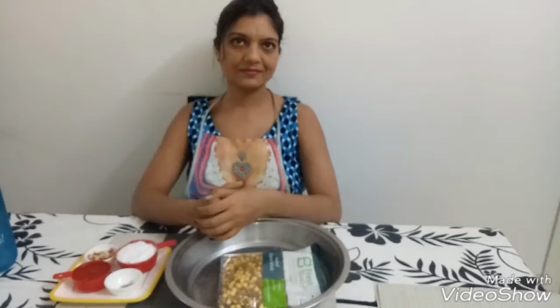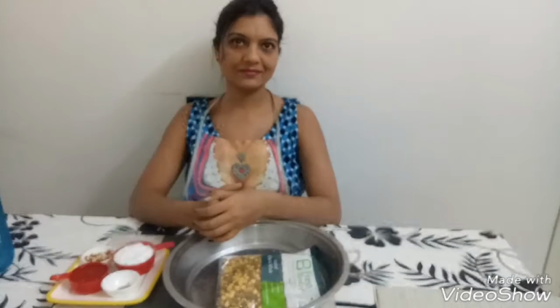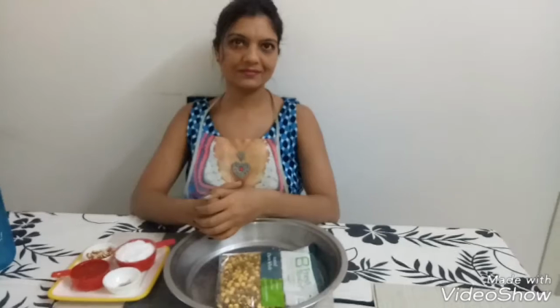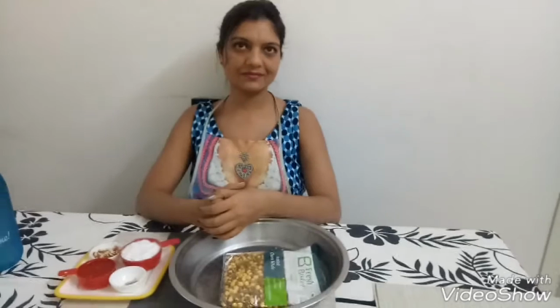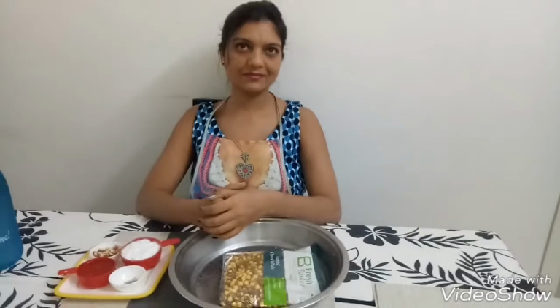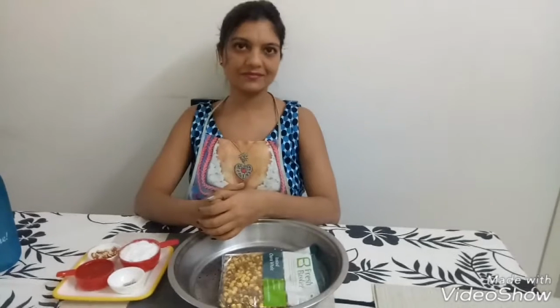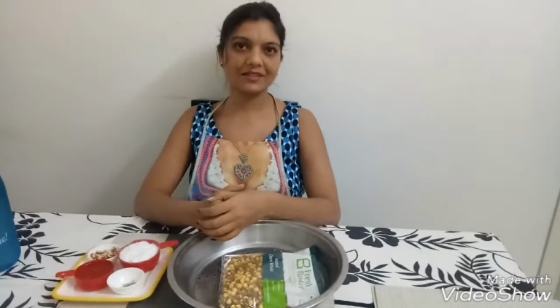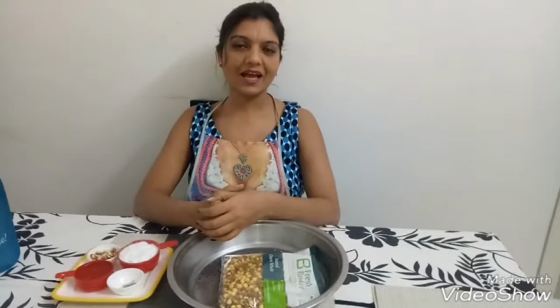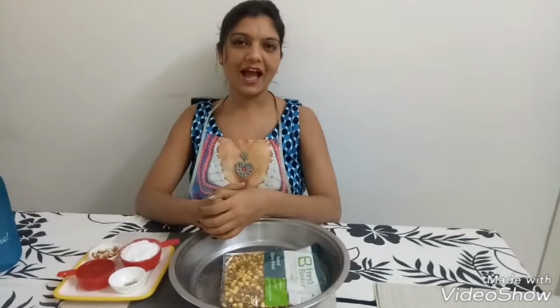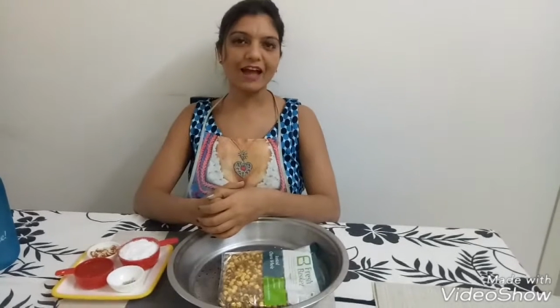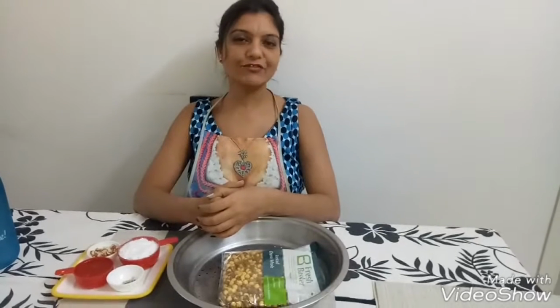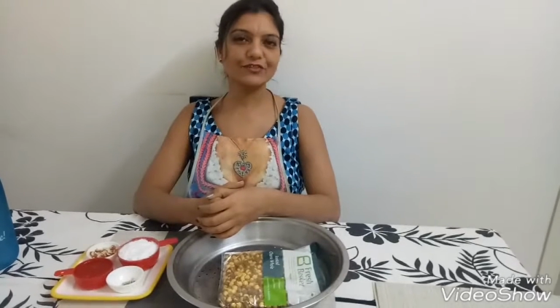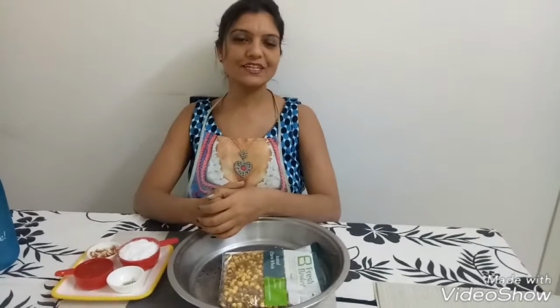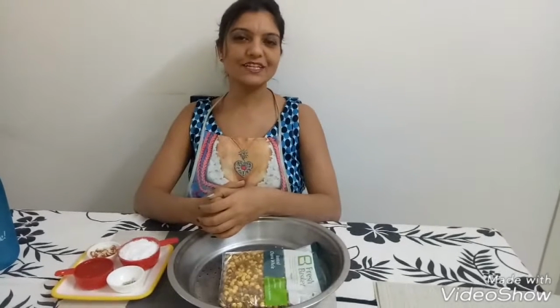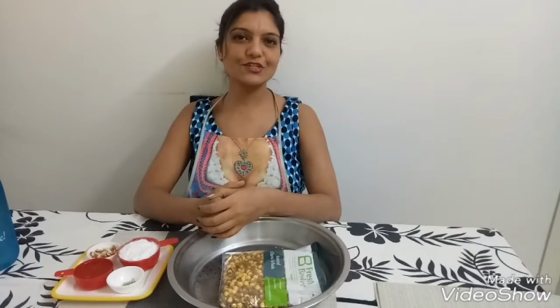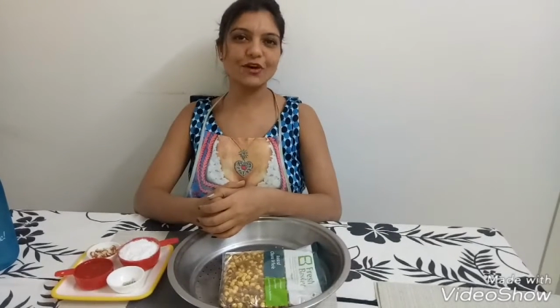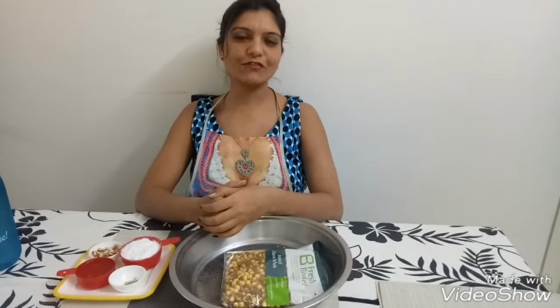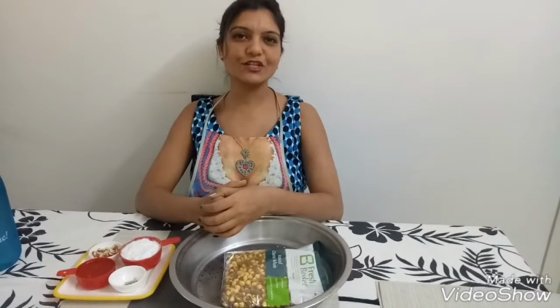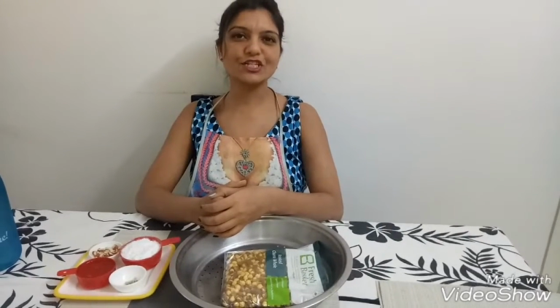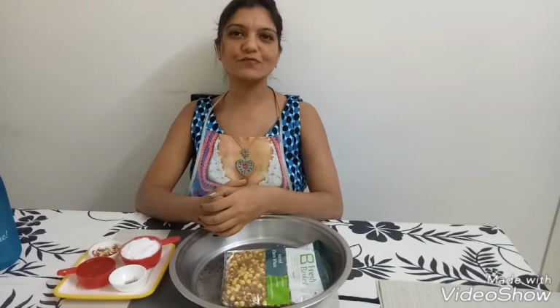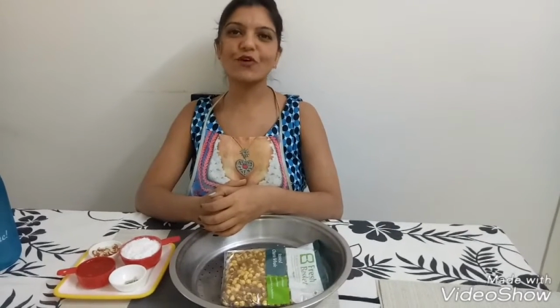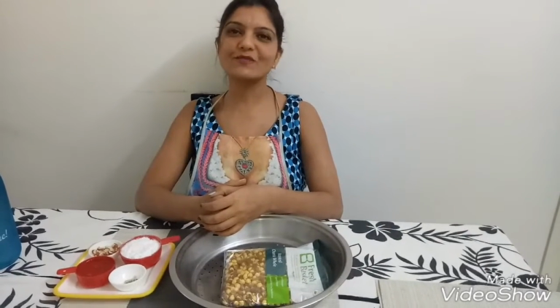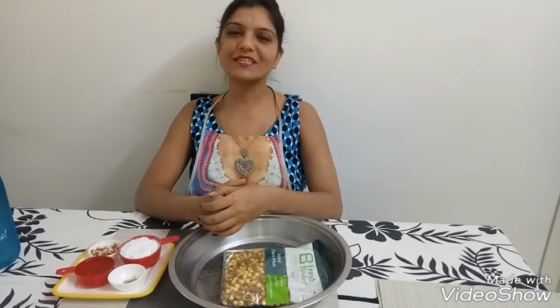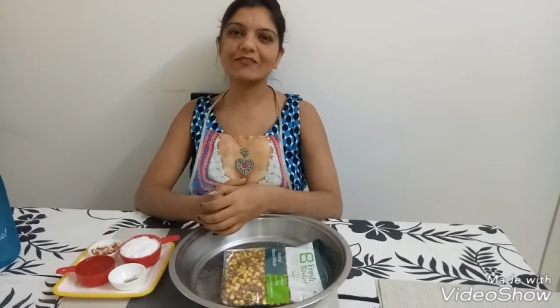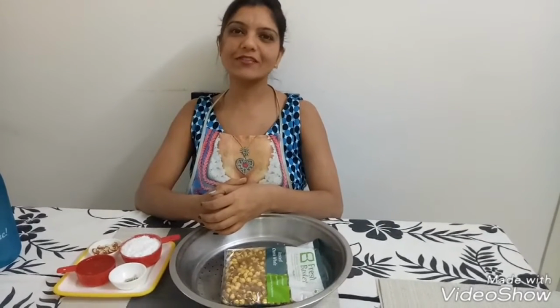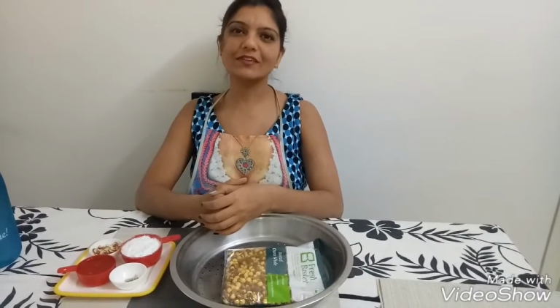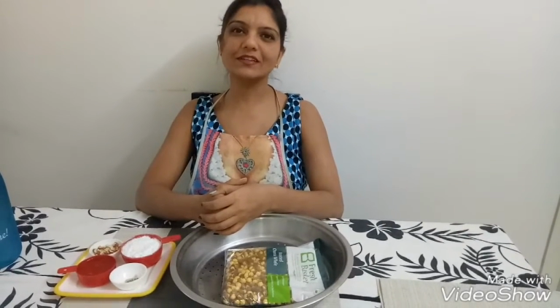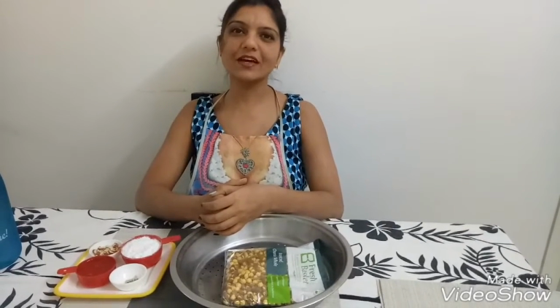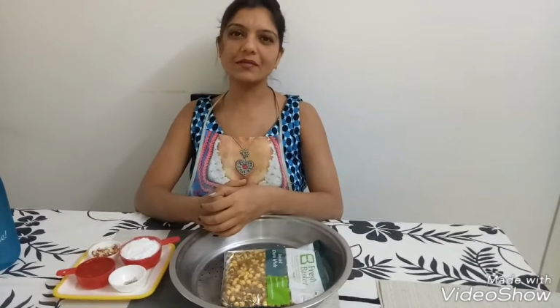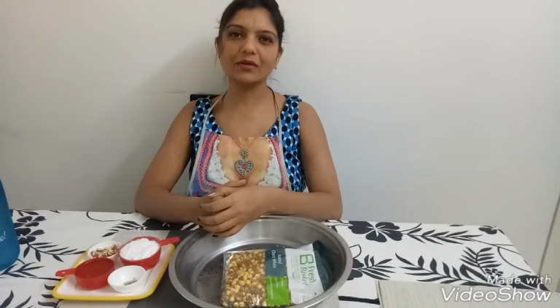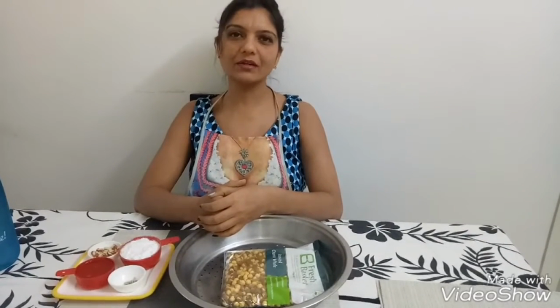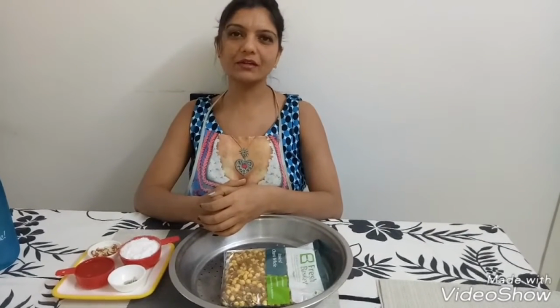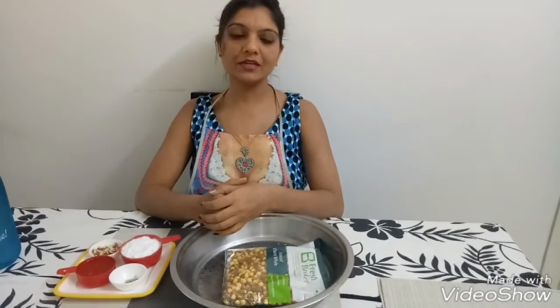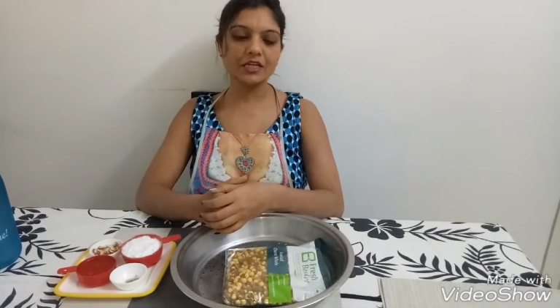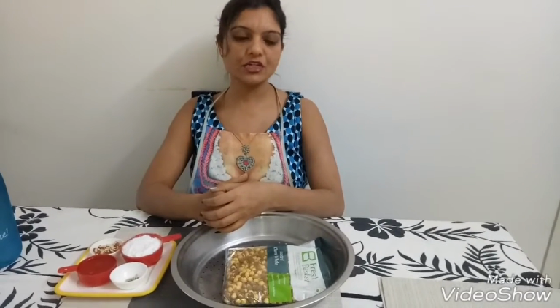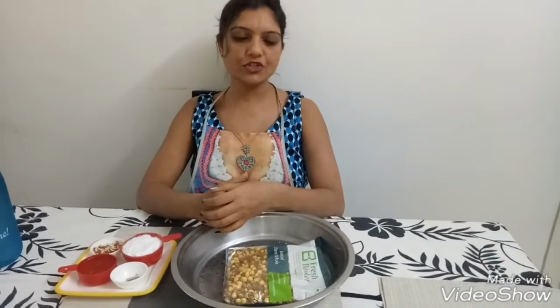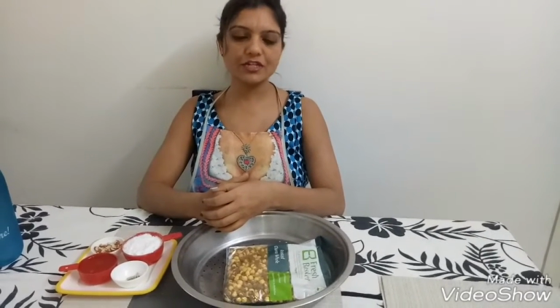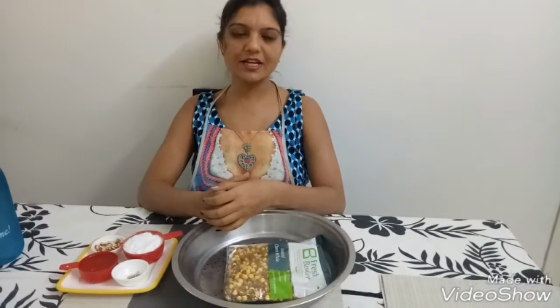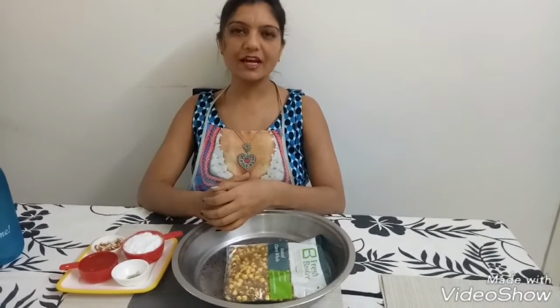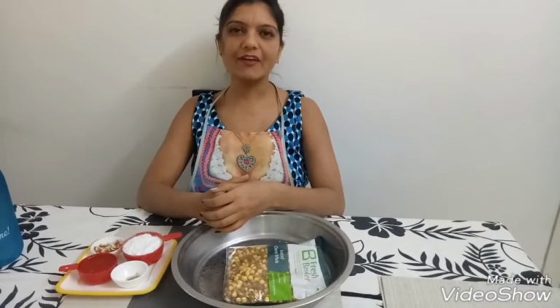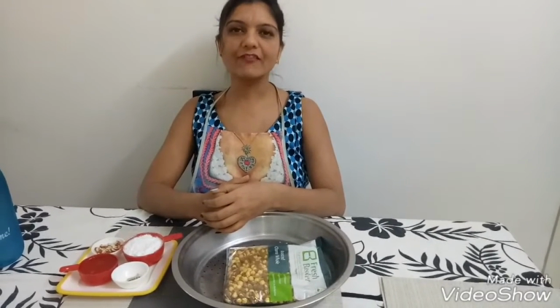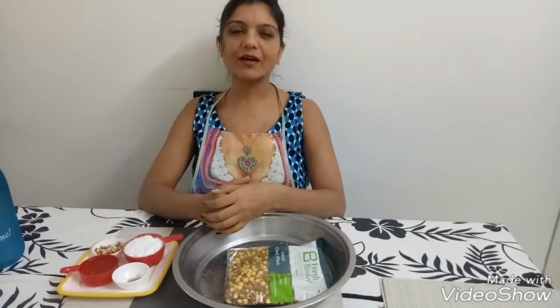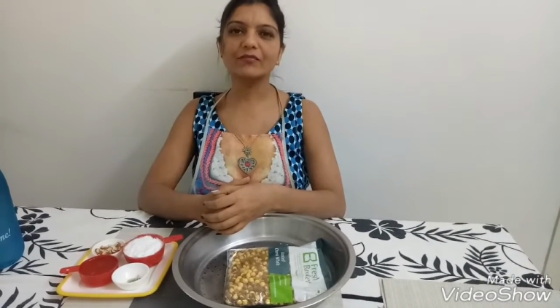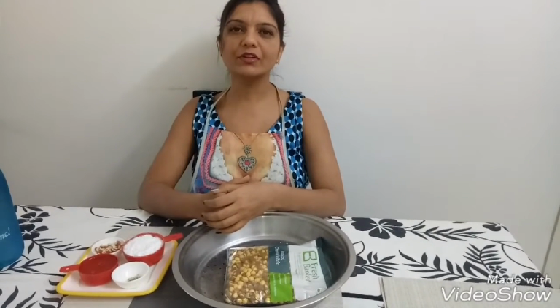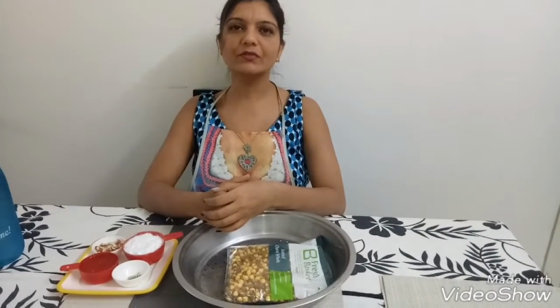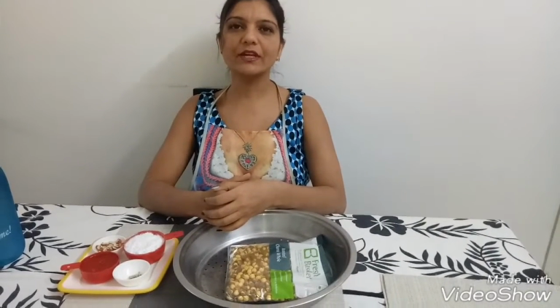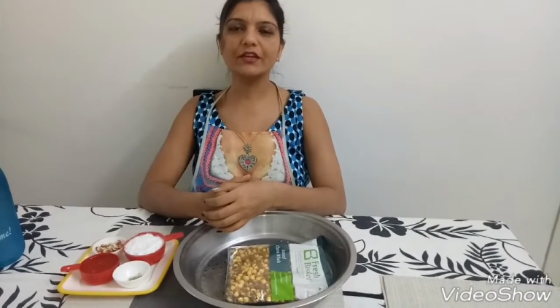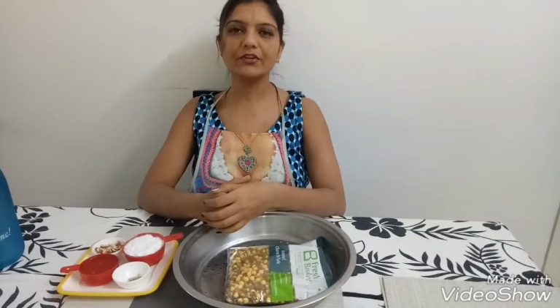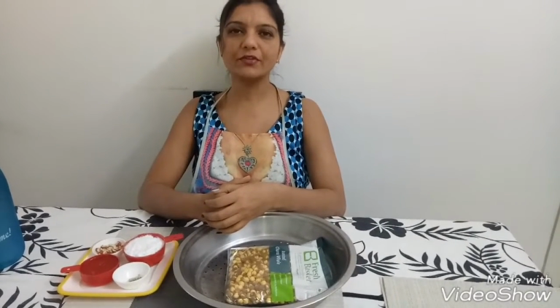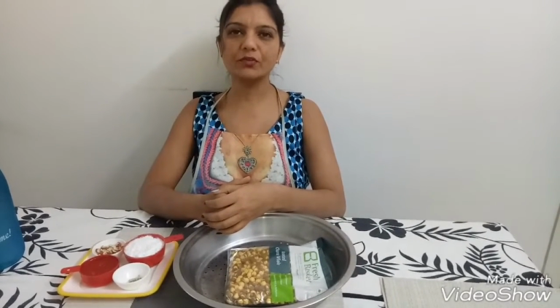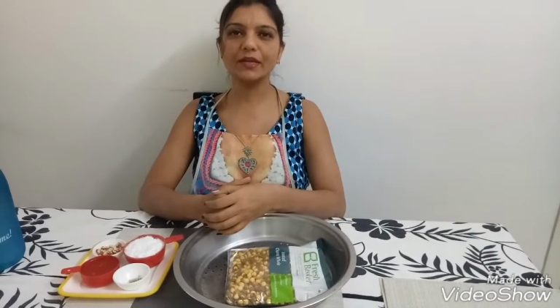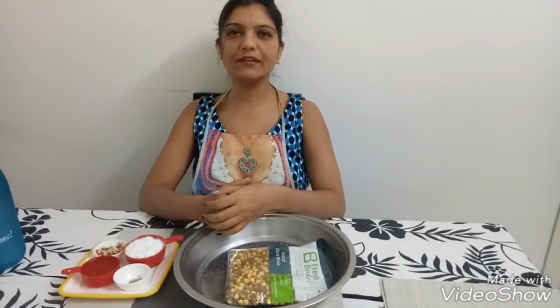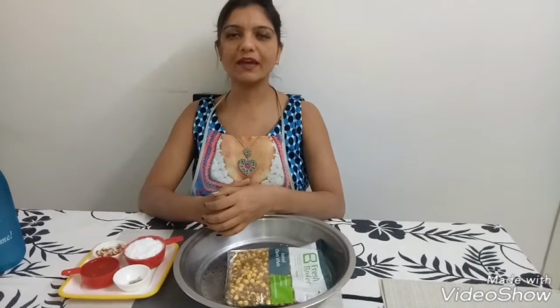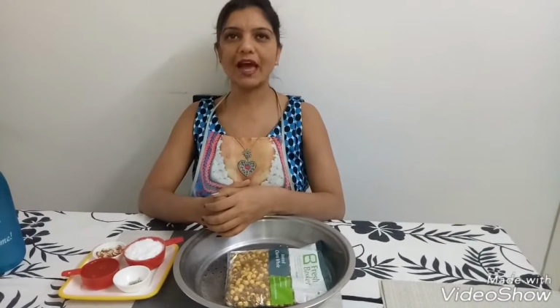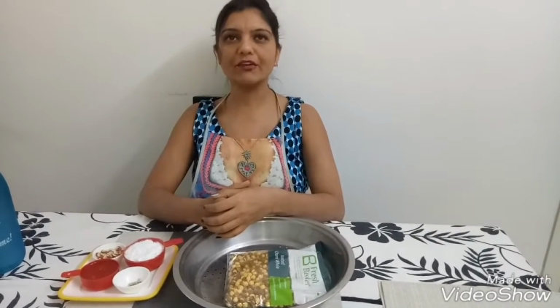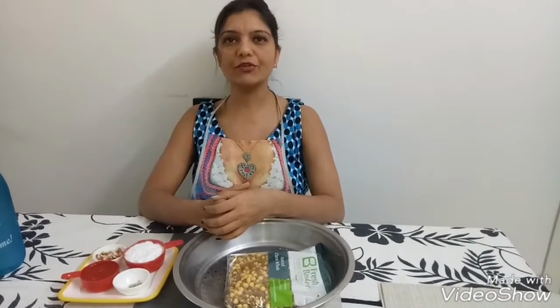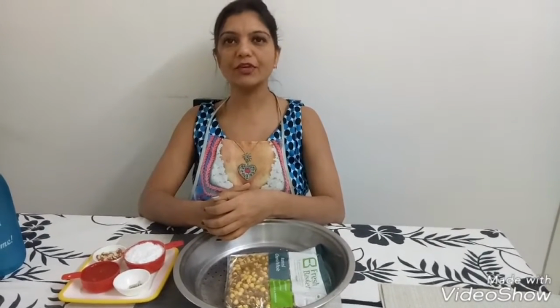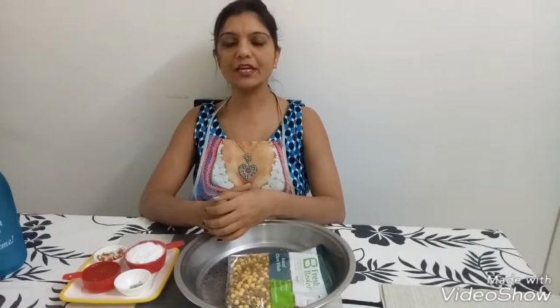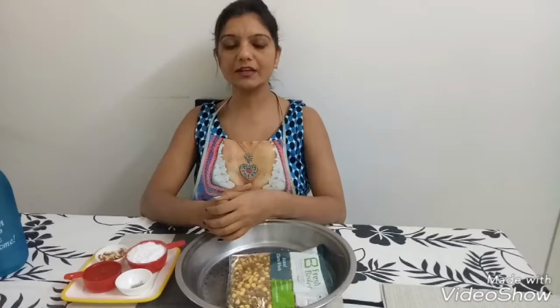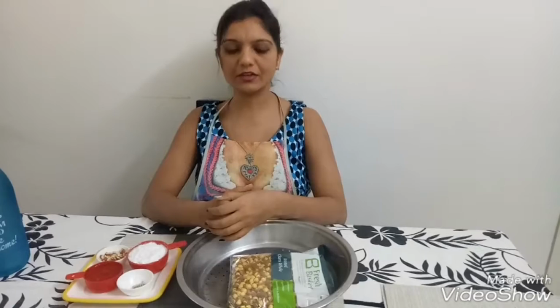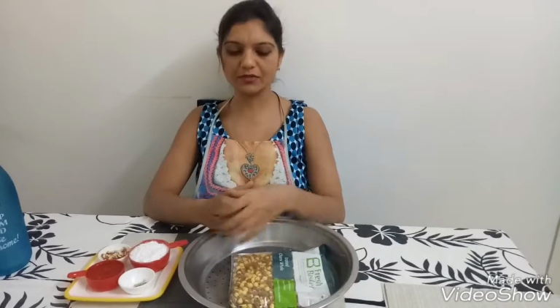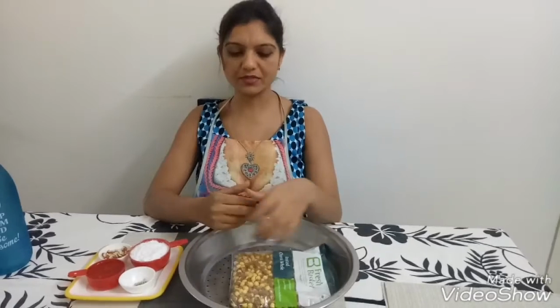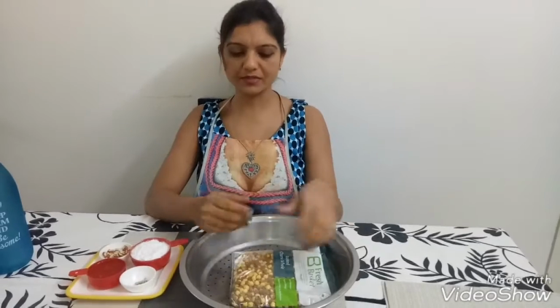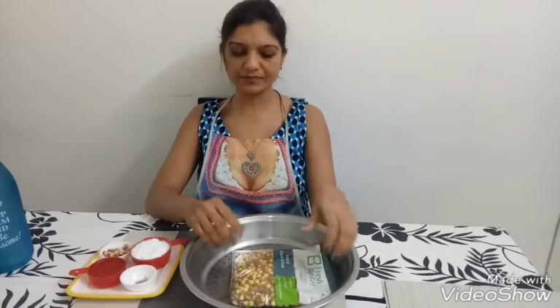Hi Foodies, you are watching Mom's Cafe with Garima. Today I have come with a very sweet and unique ladoo recipe.